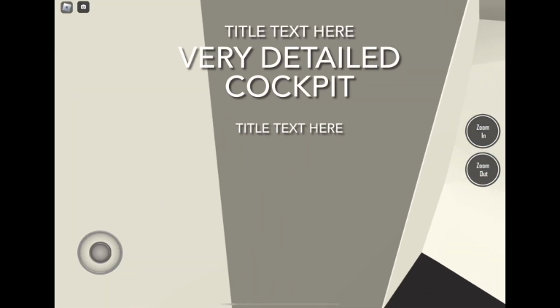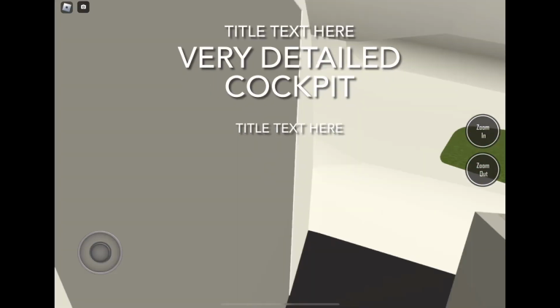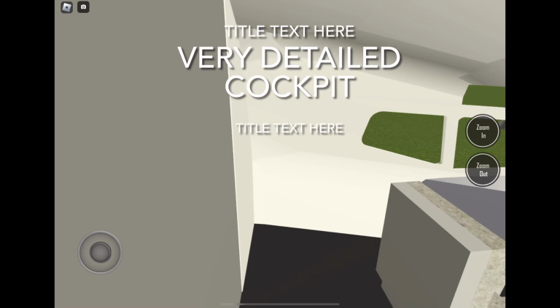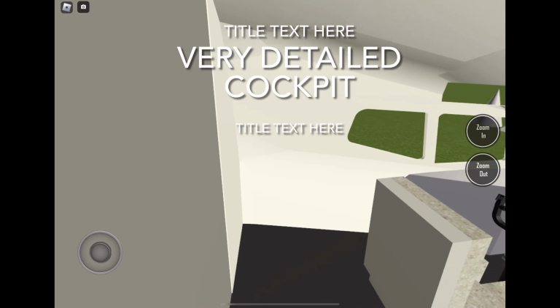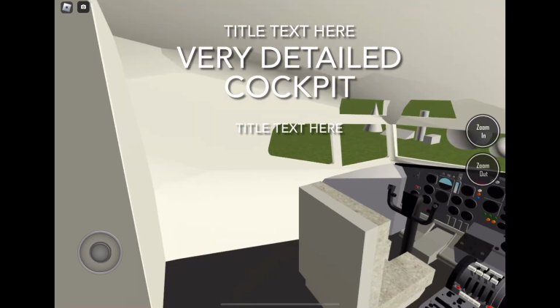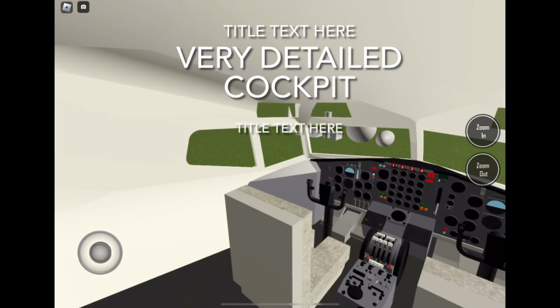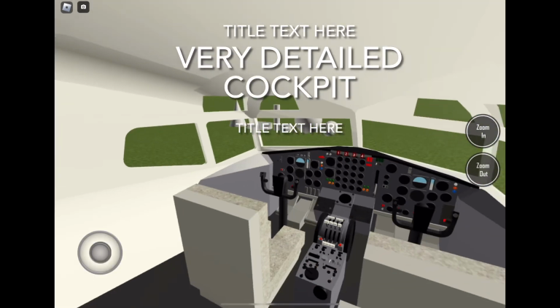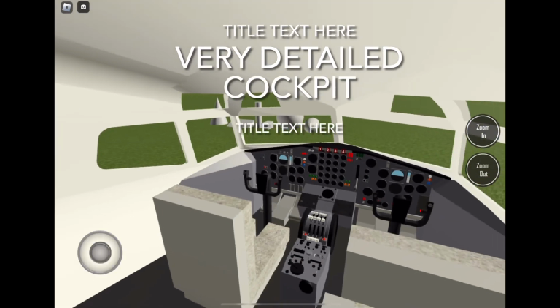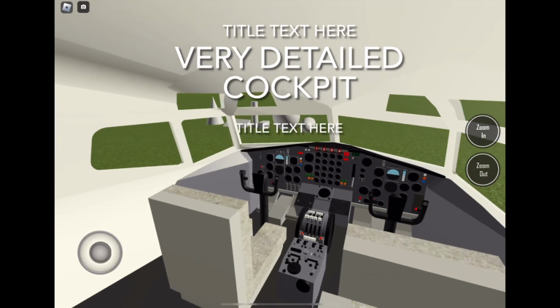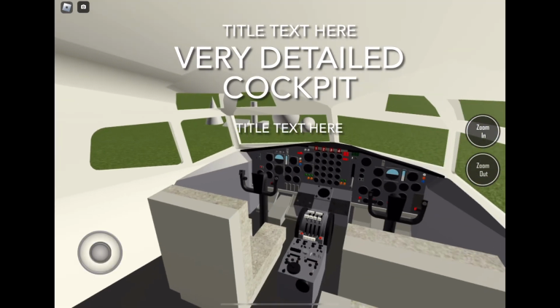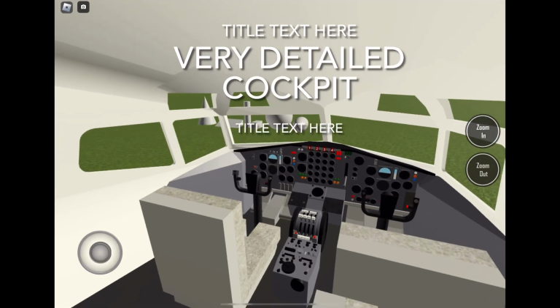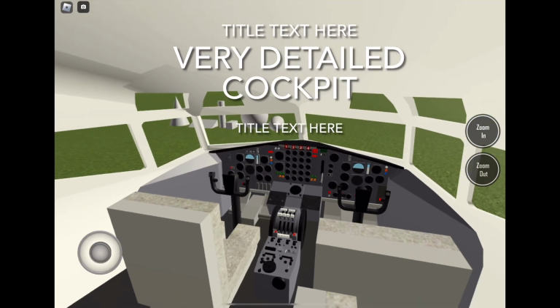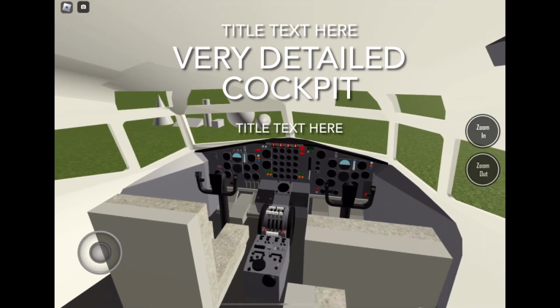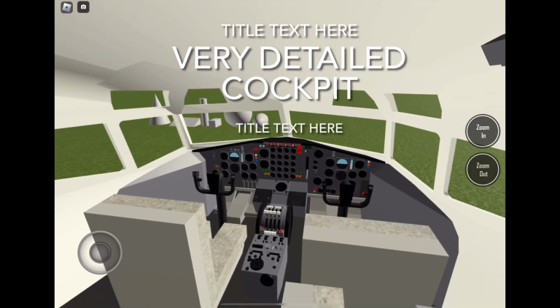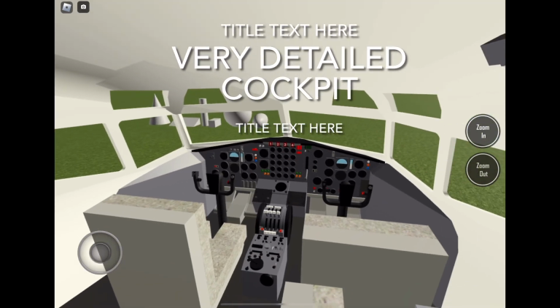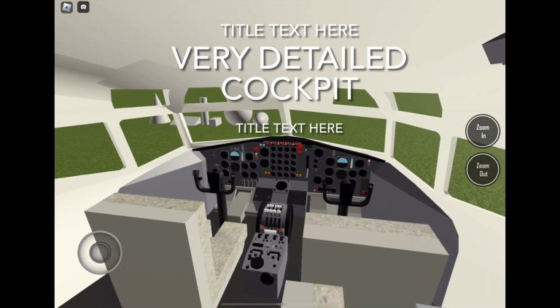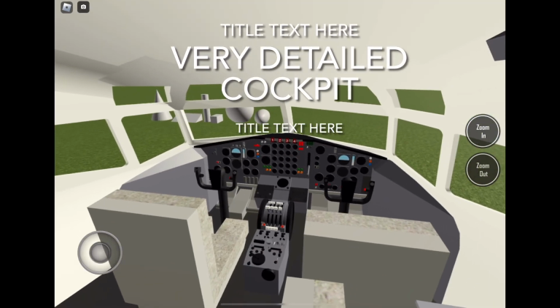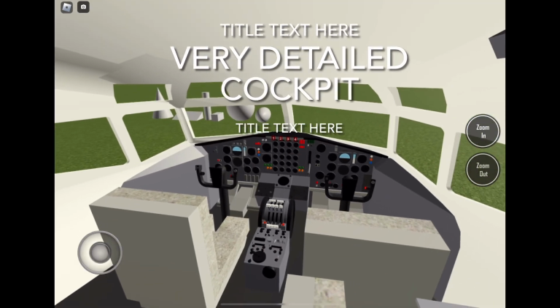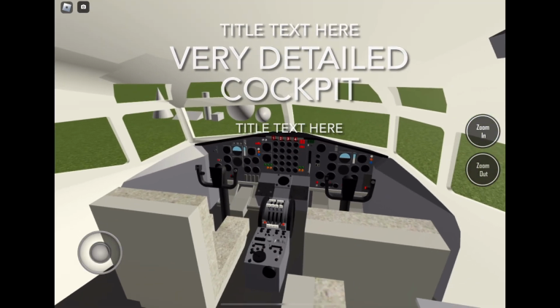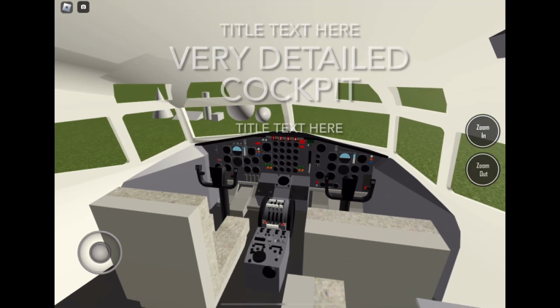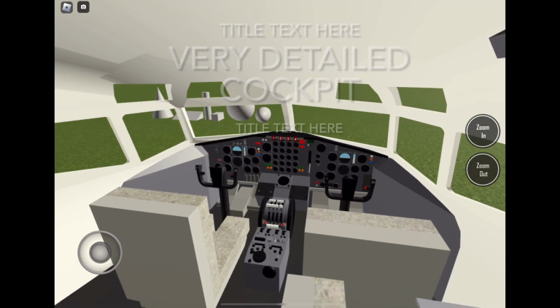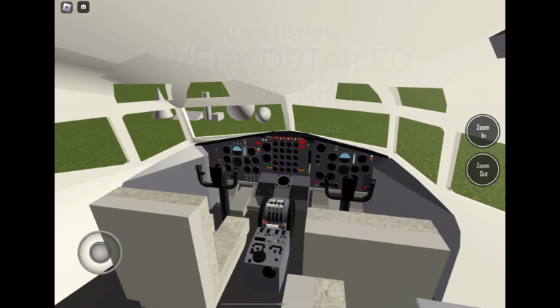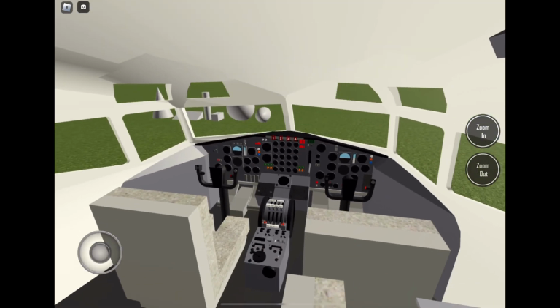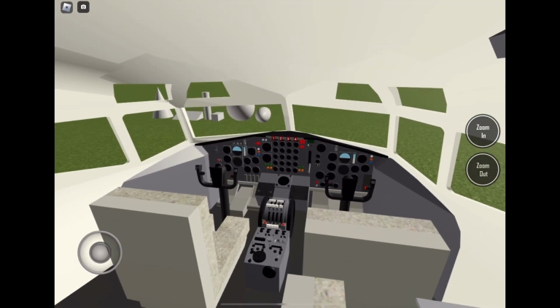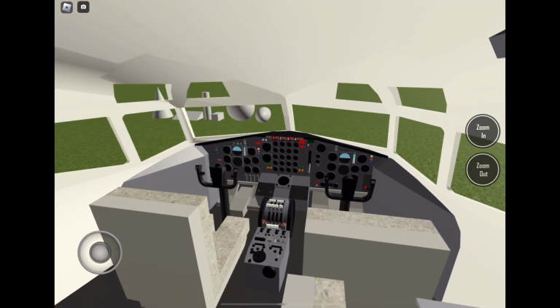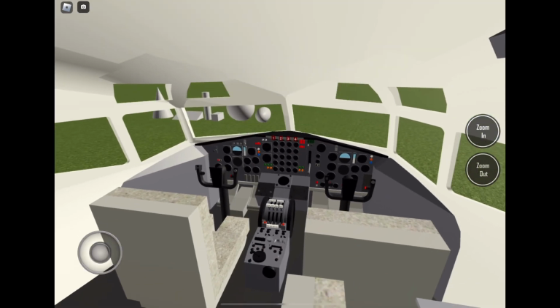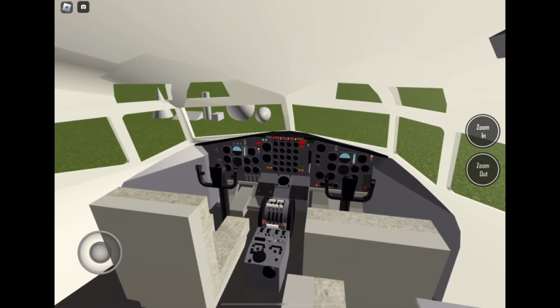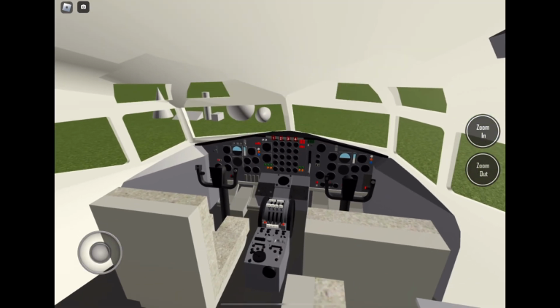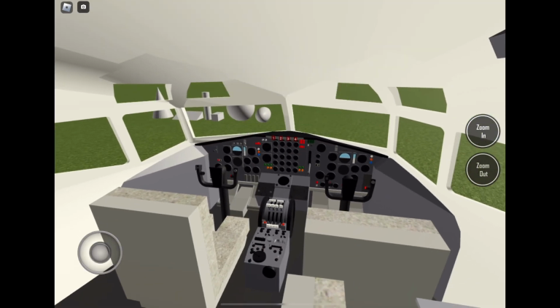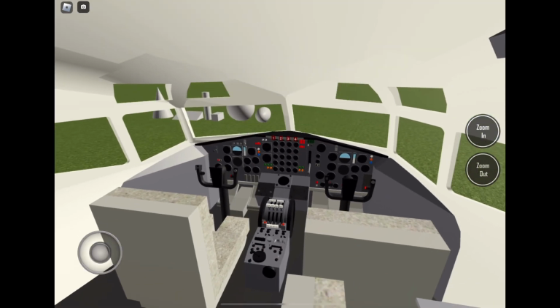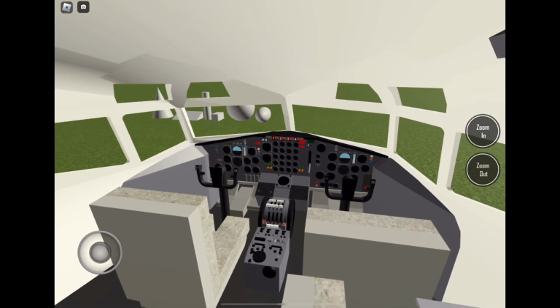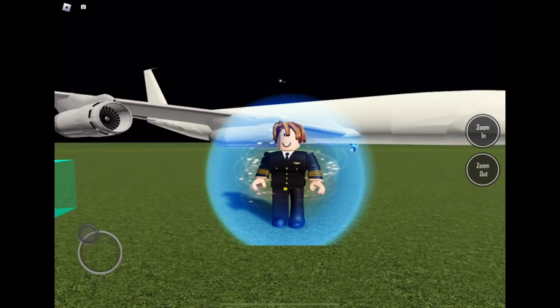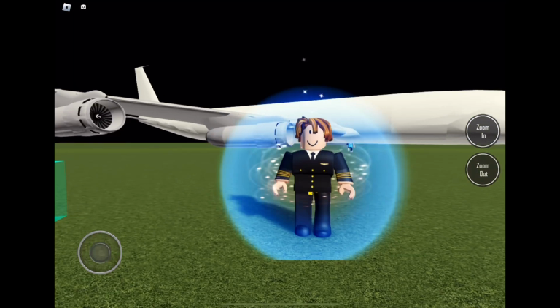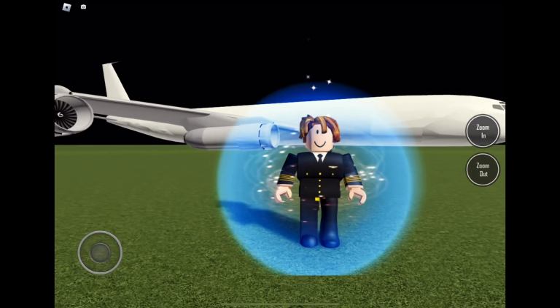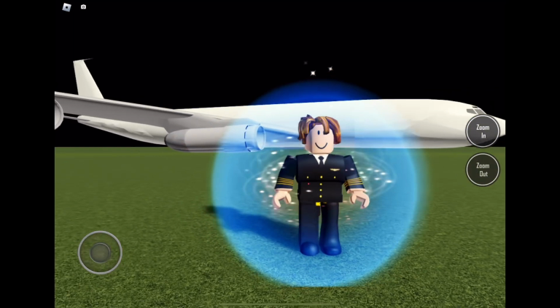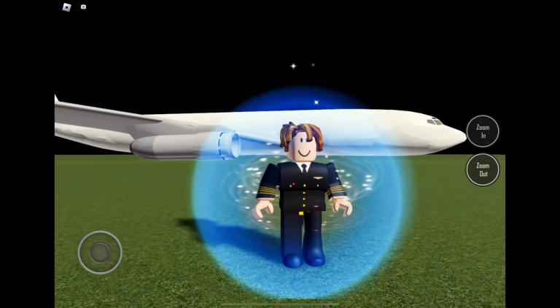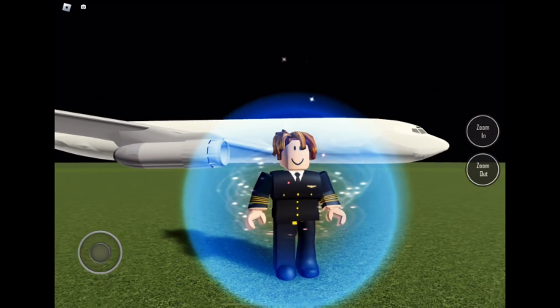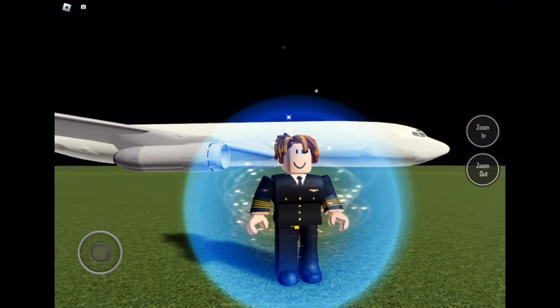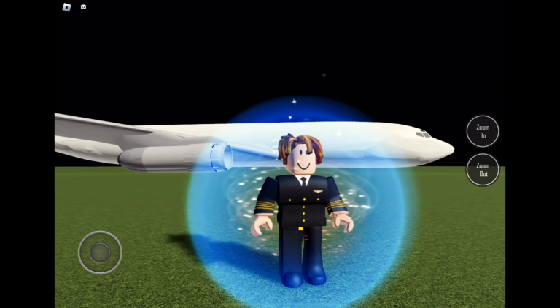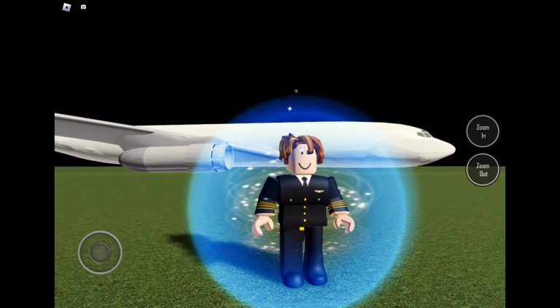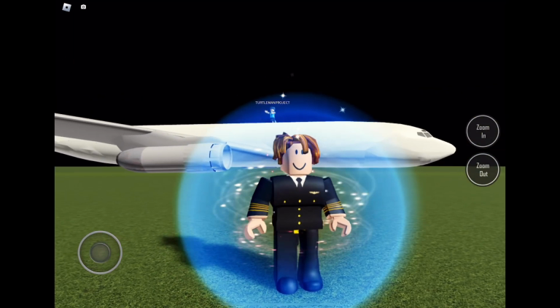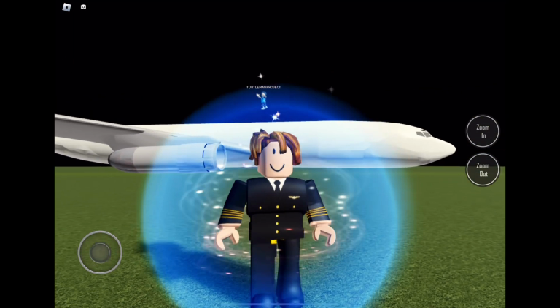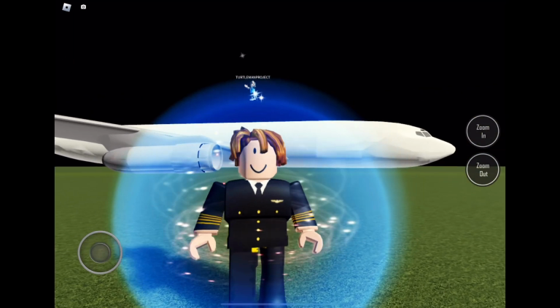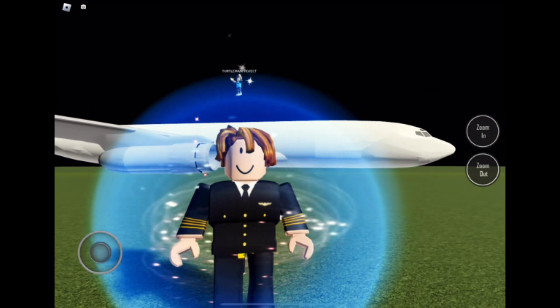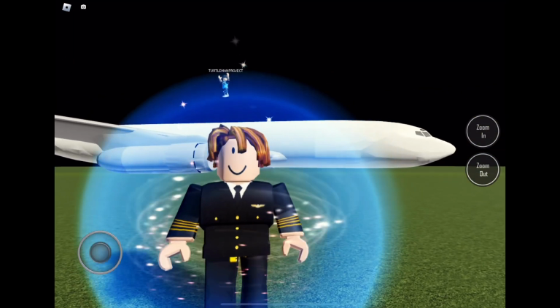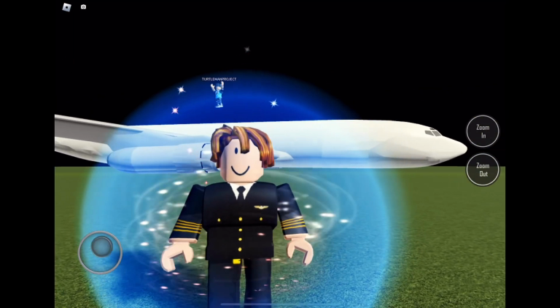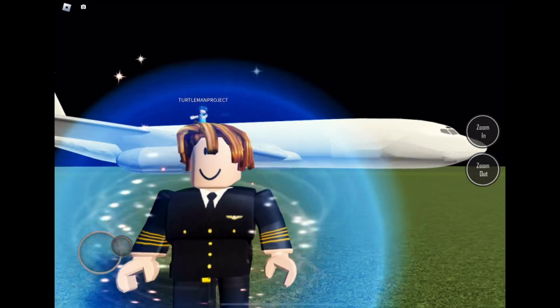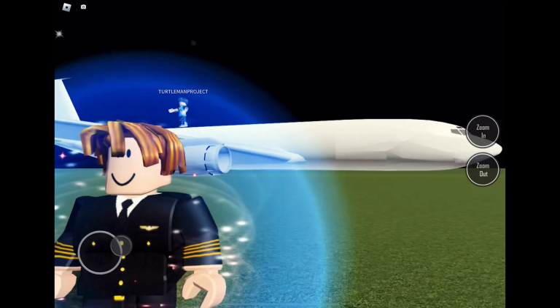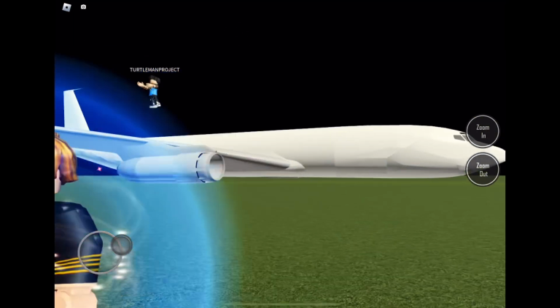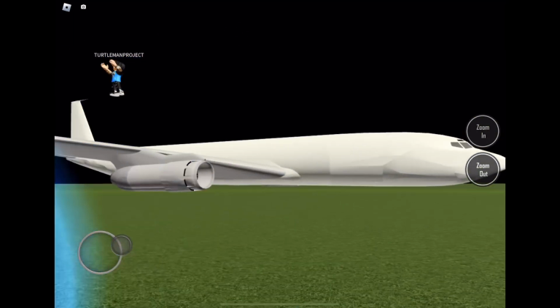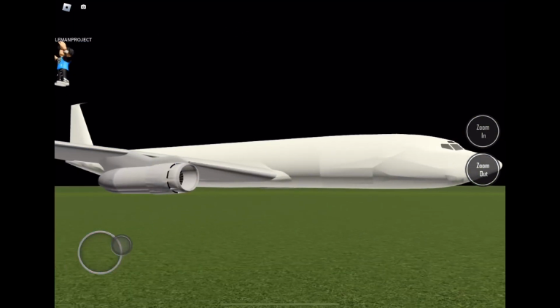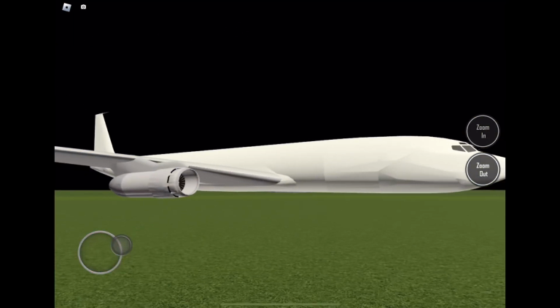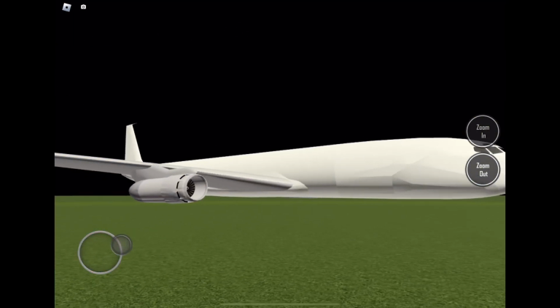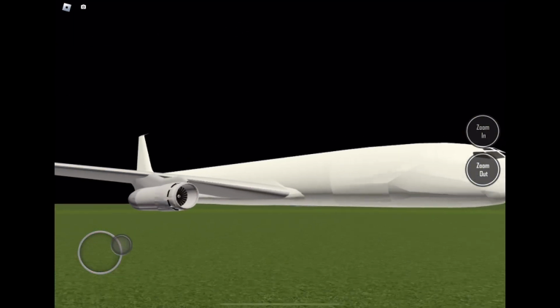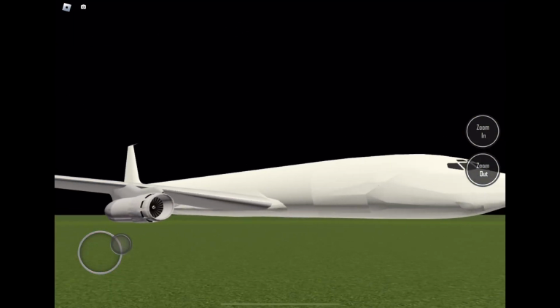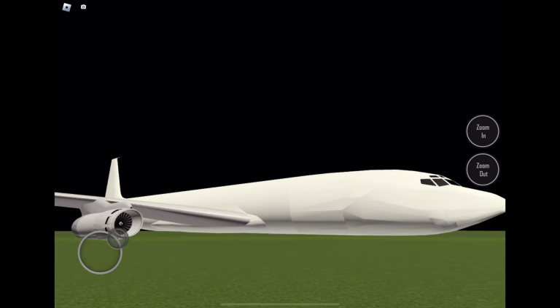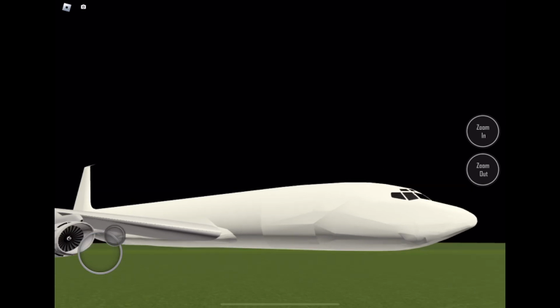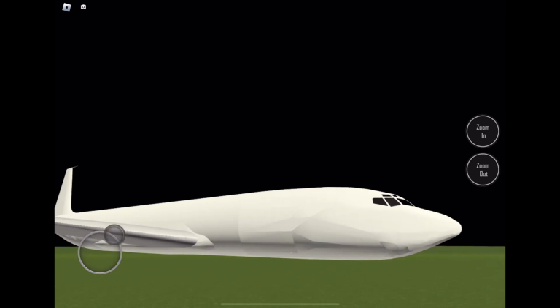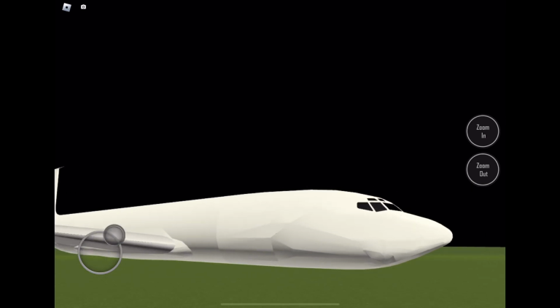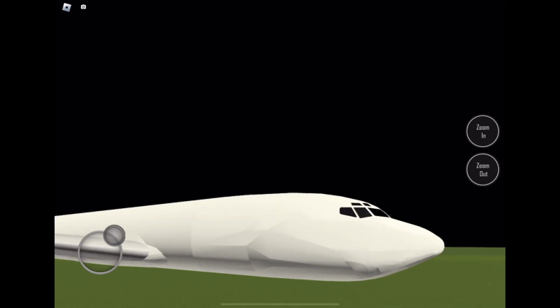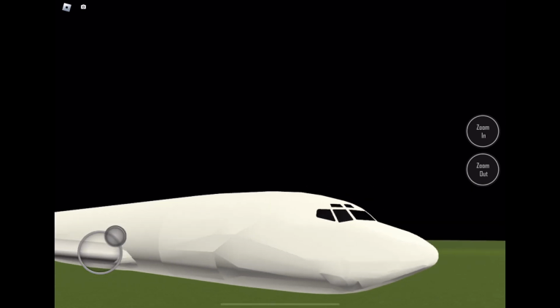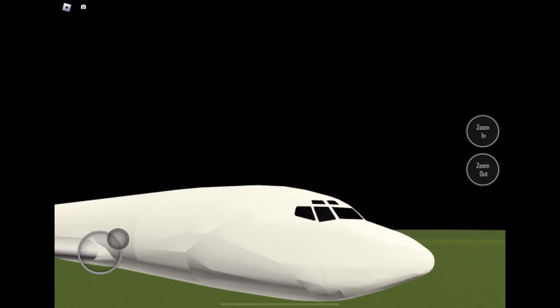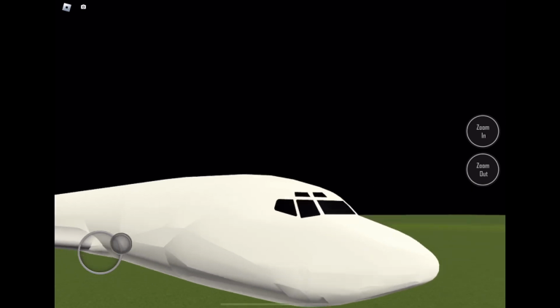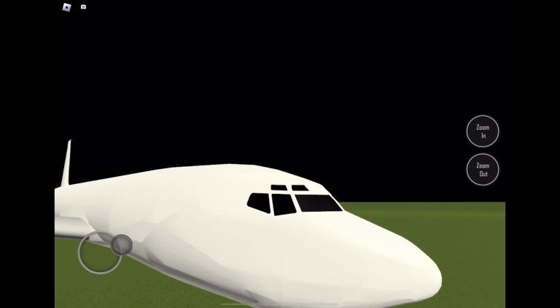Very detailed cockpit. I really hope you enjoyed watching this video. Bye!